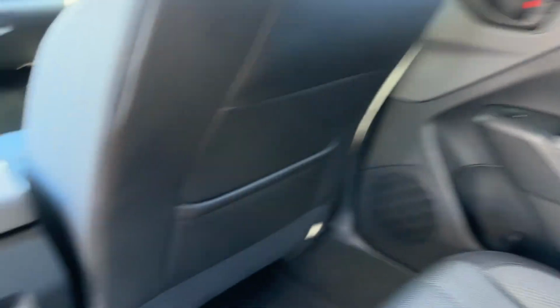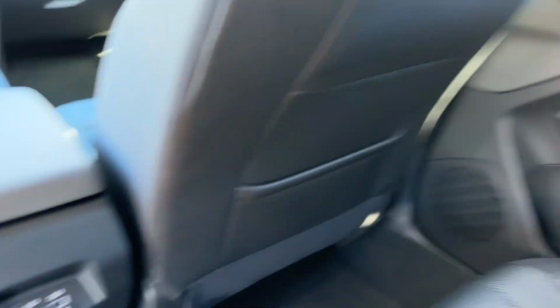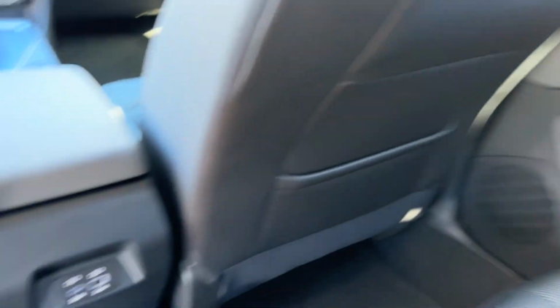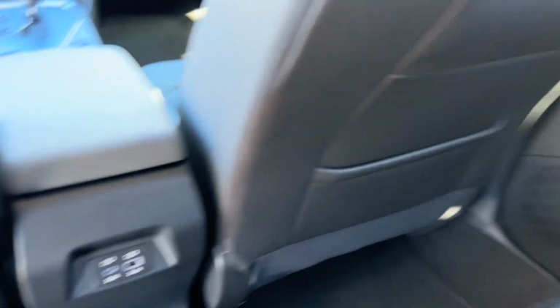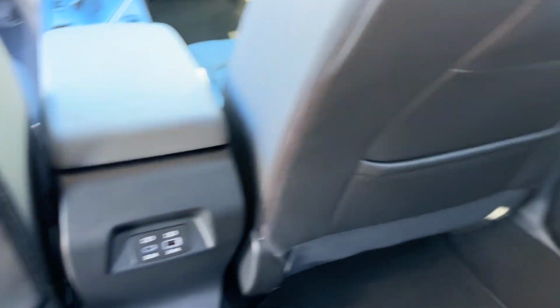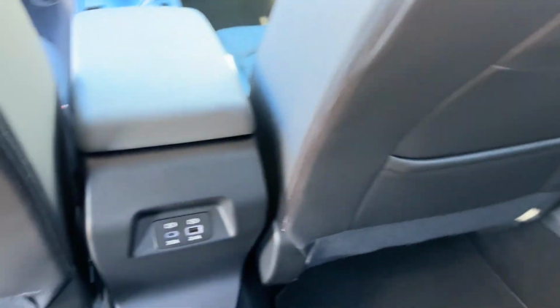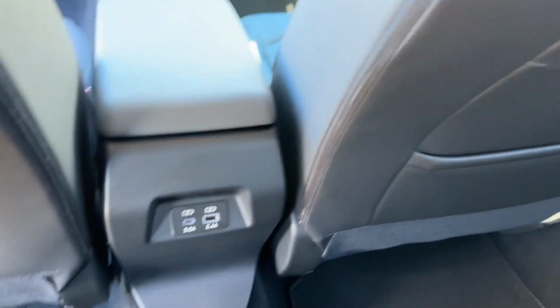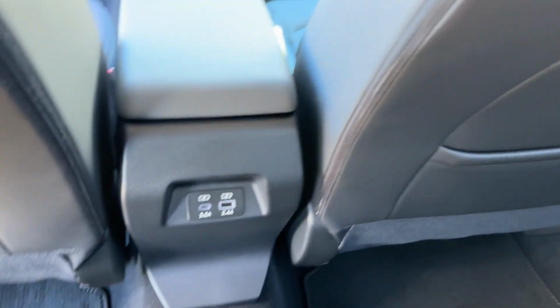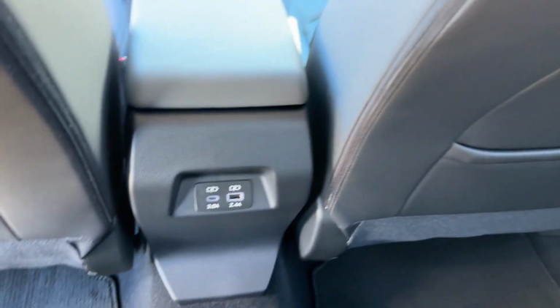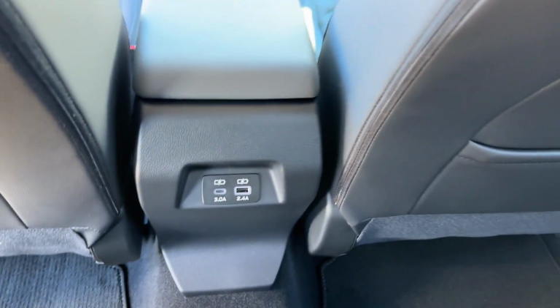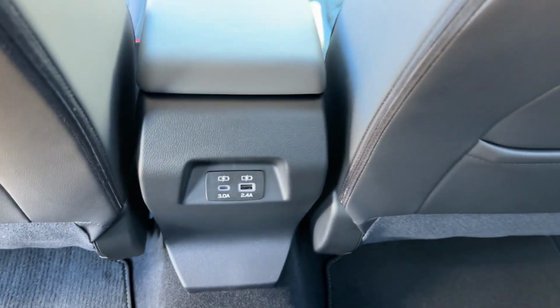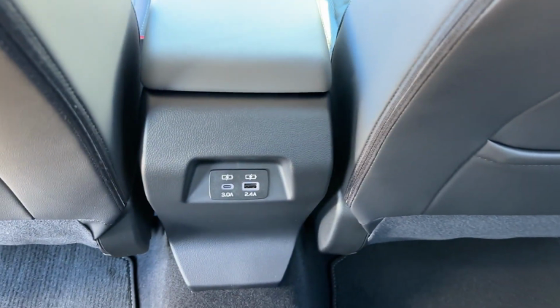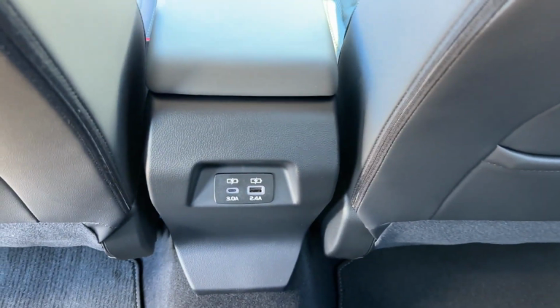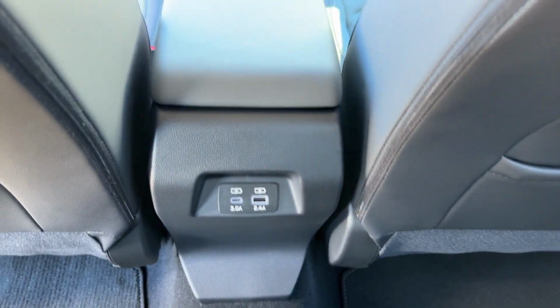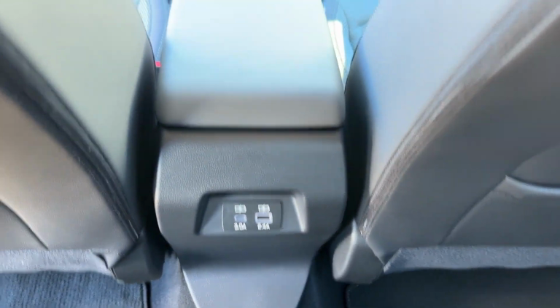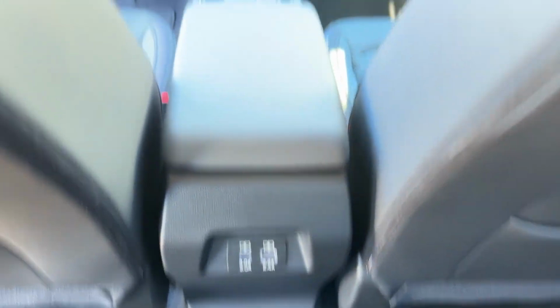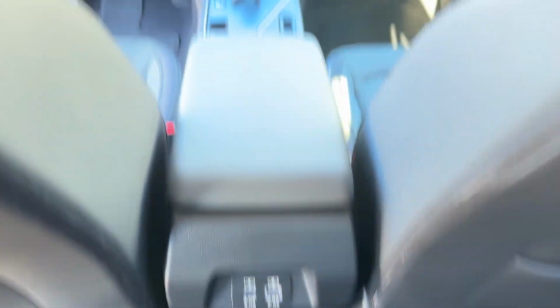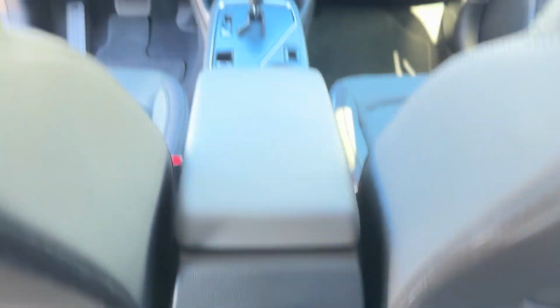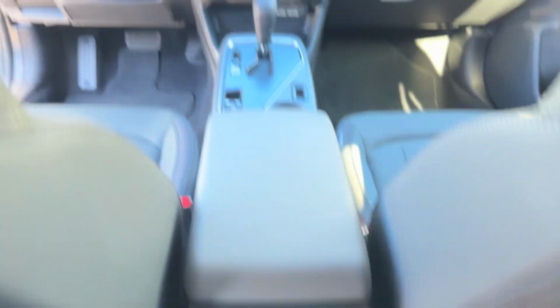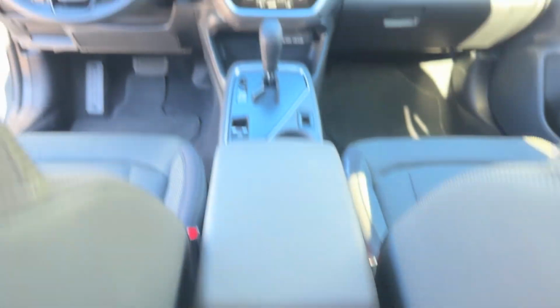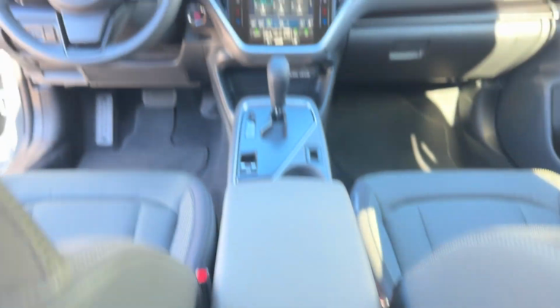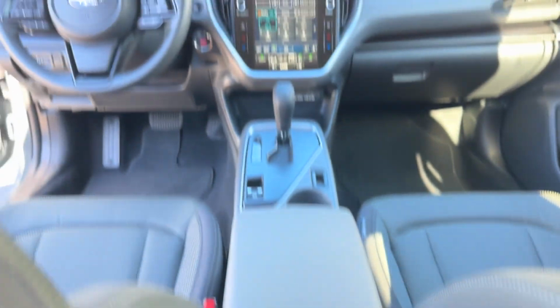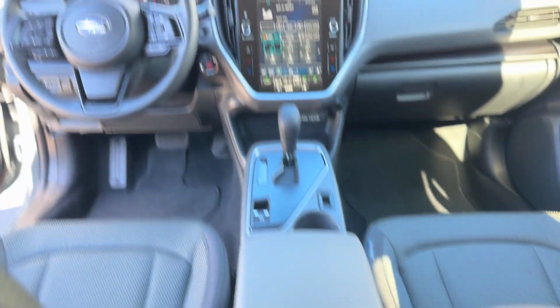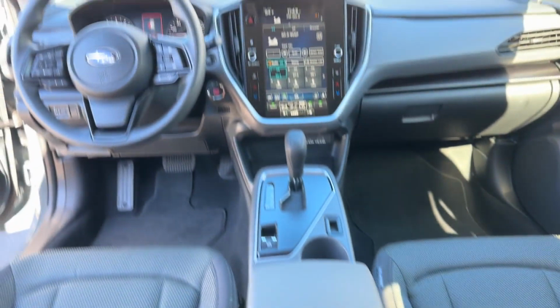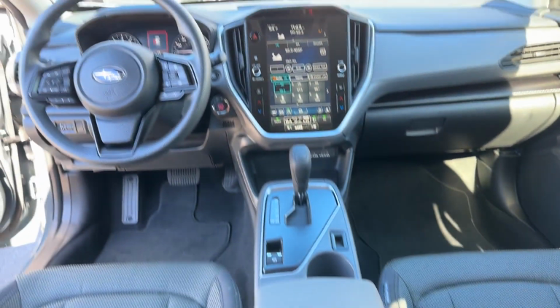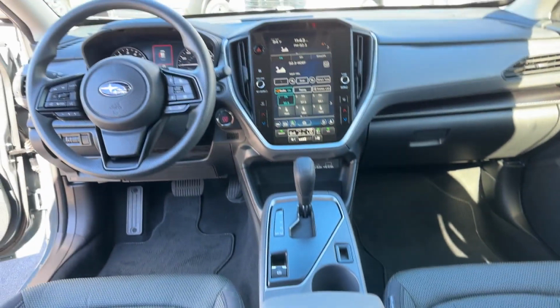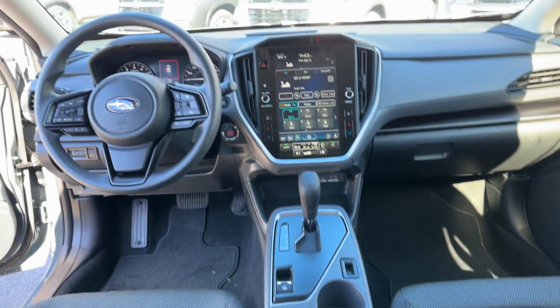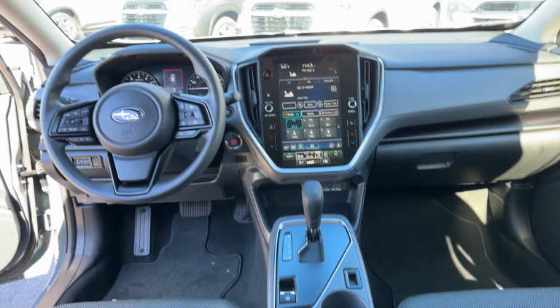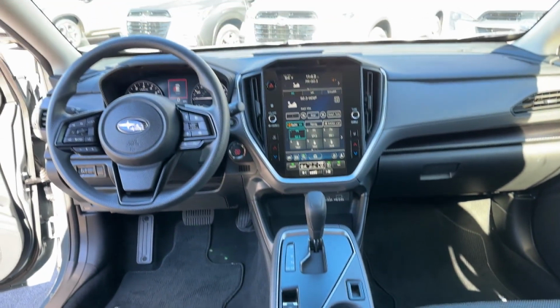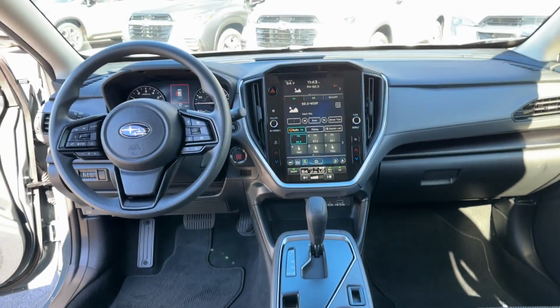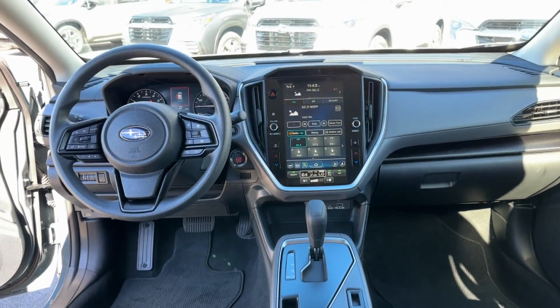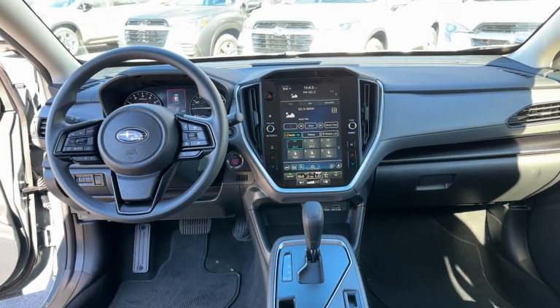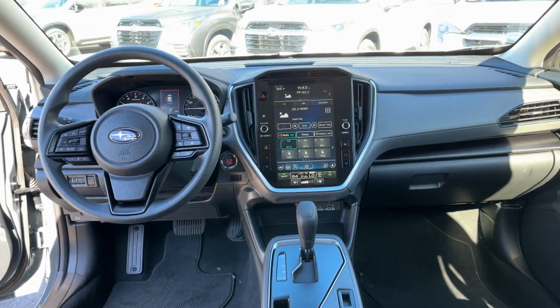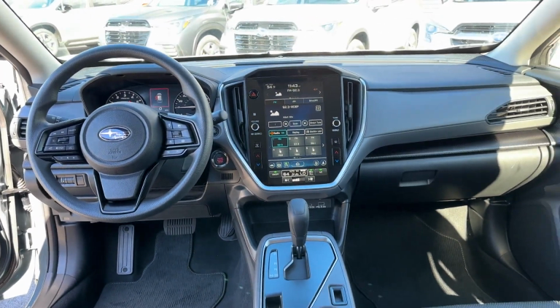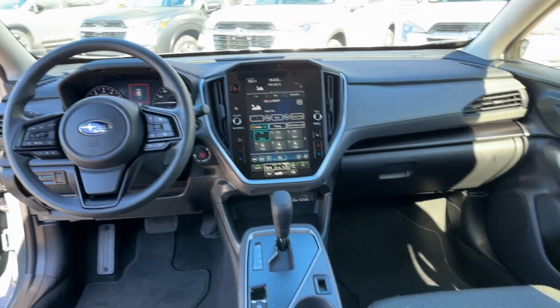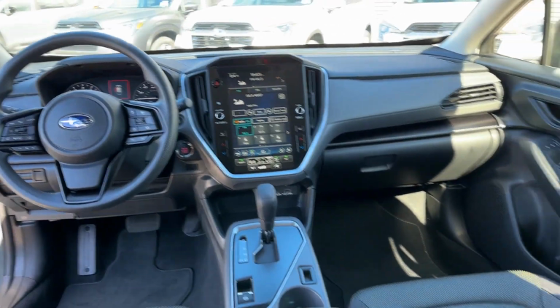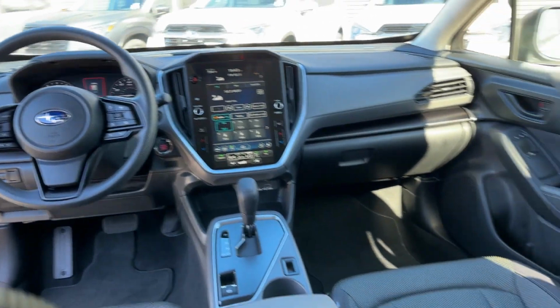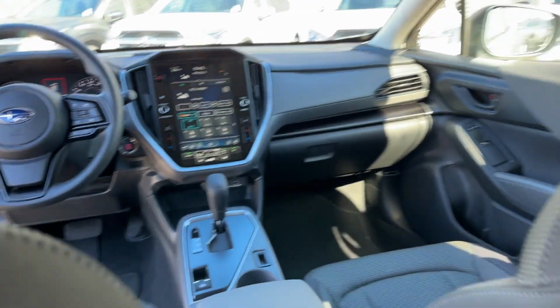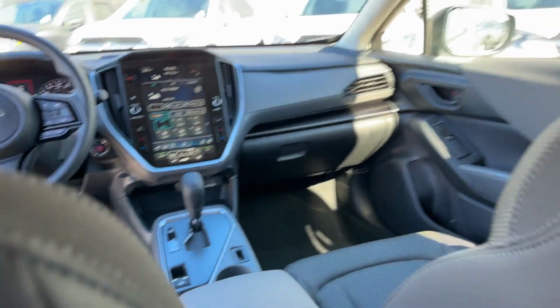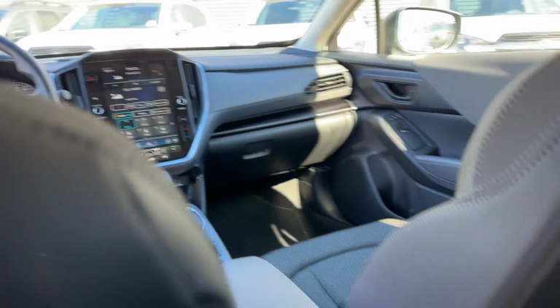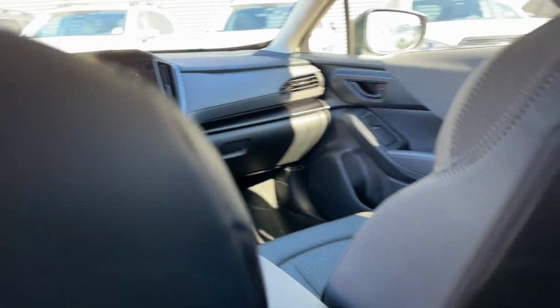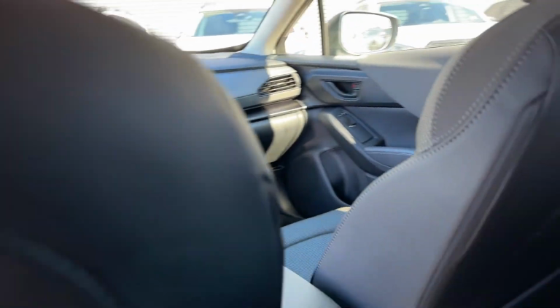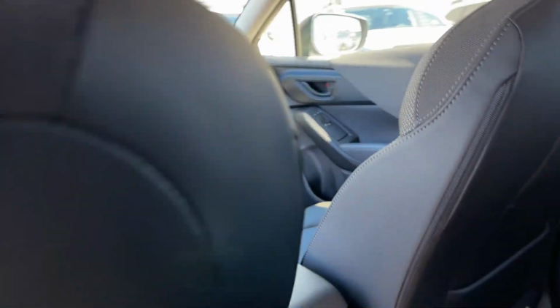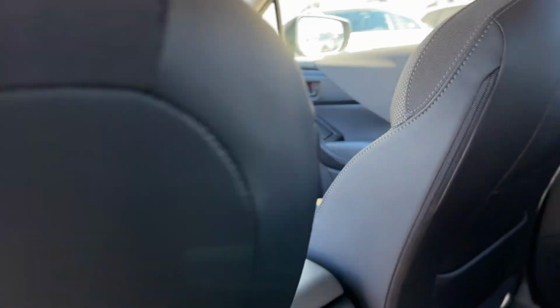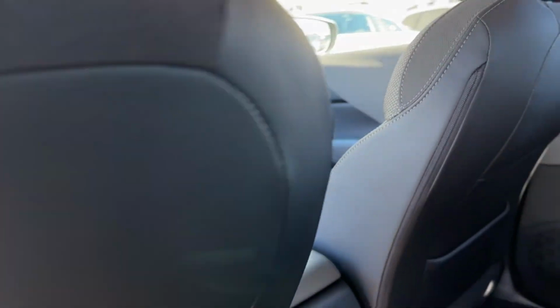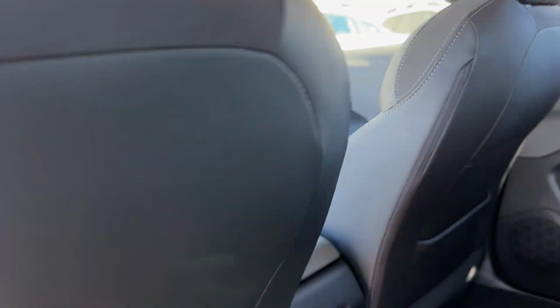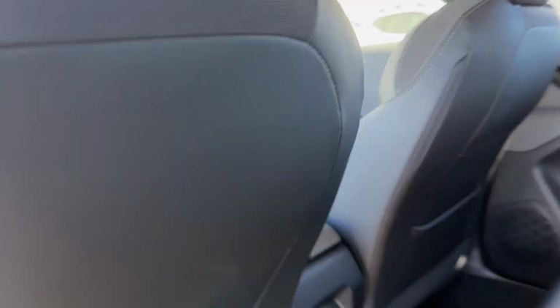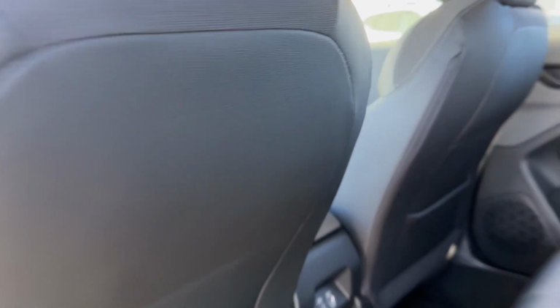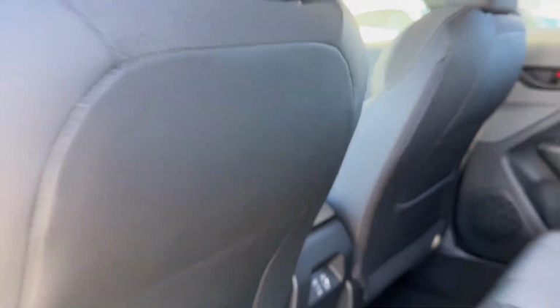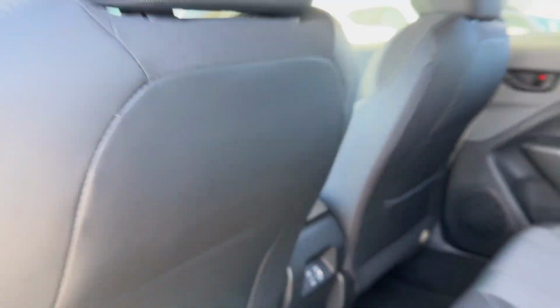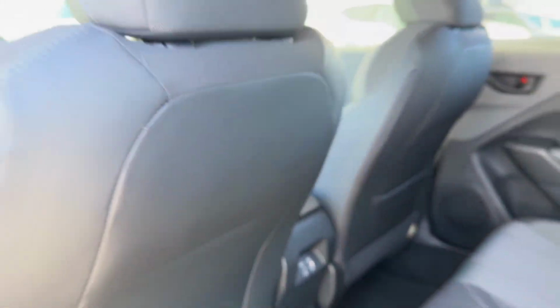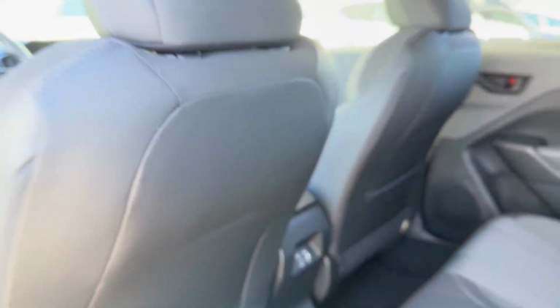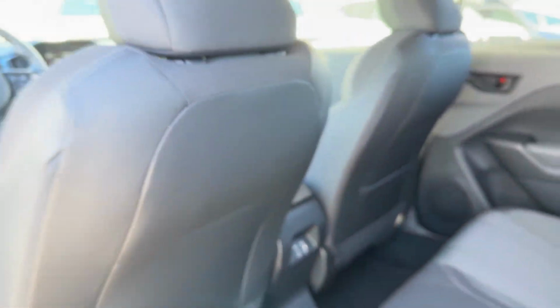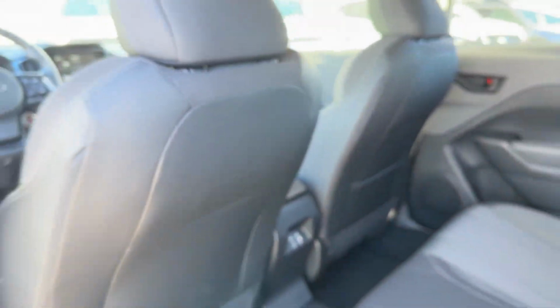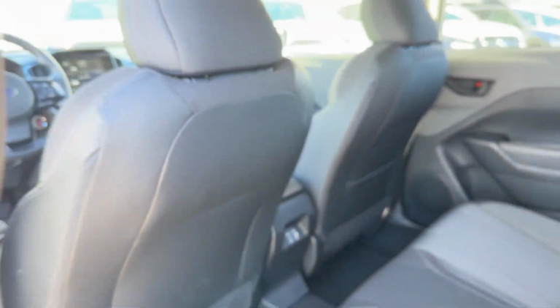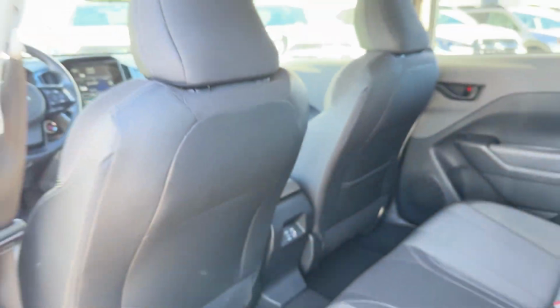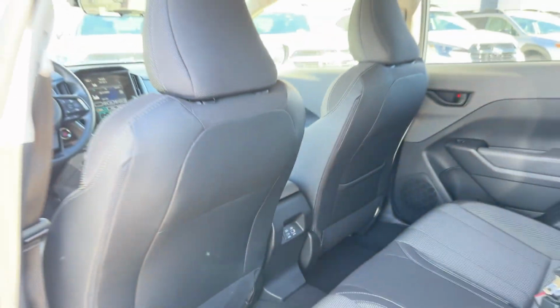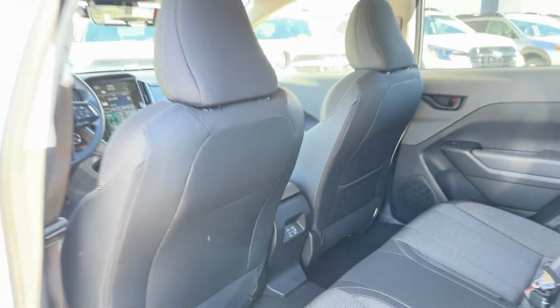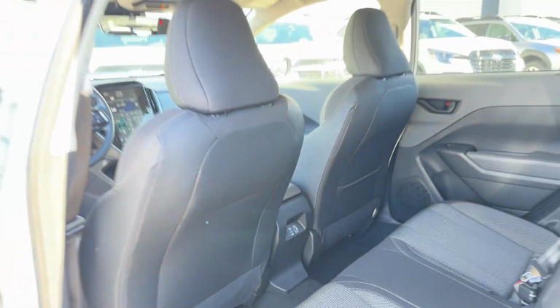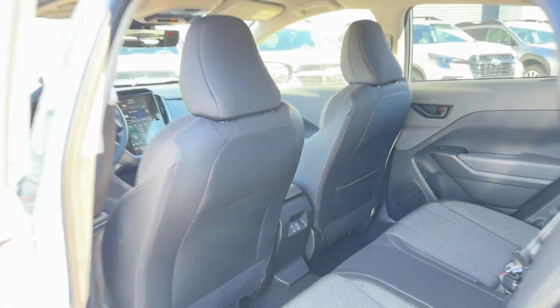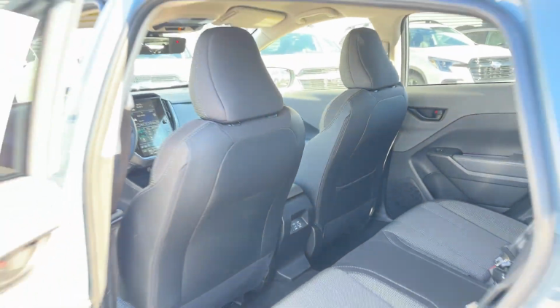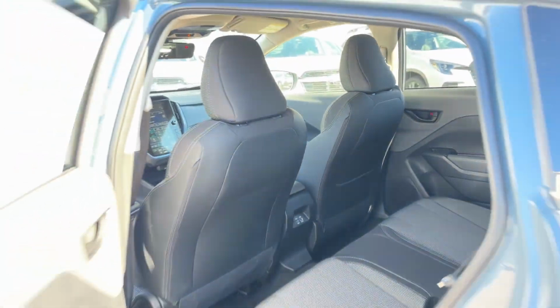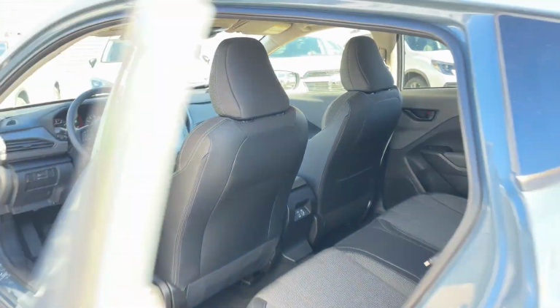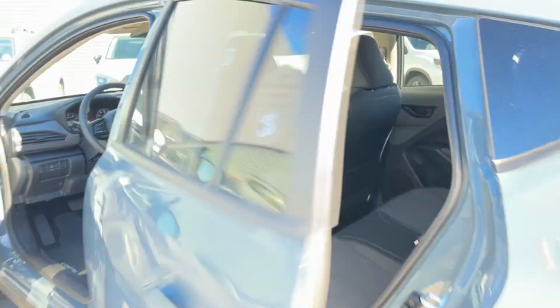Backup Camera. Tinted Windows. Pass-Through Rear Seat. Bluetooth. Brake Assist. Keyless Start.